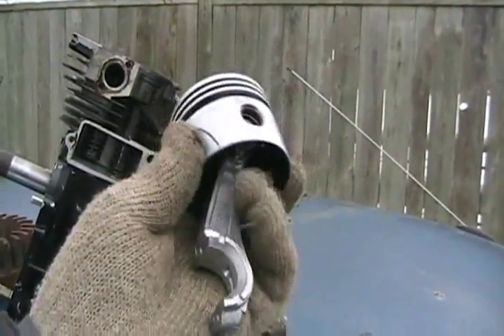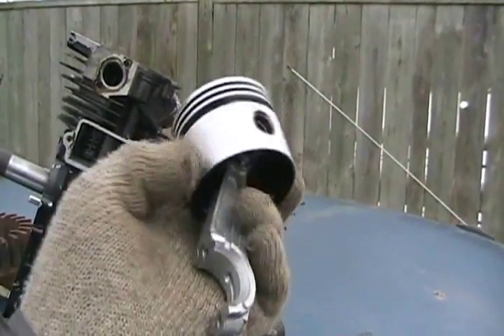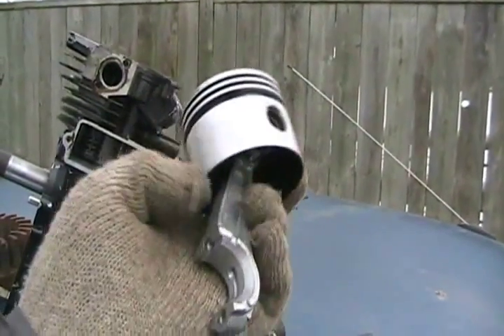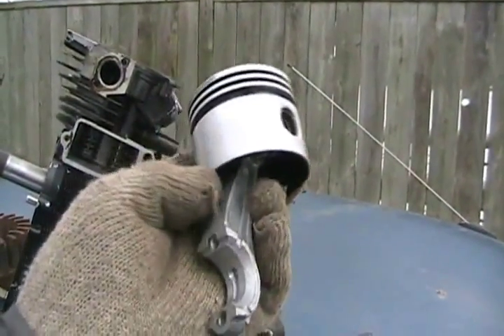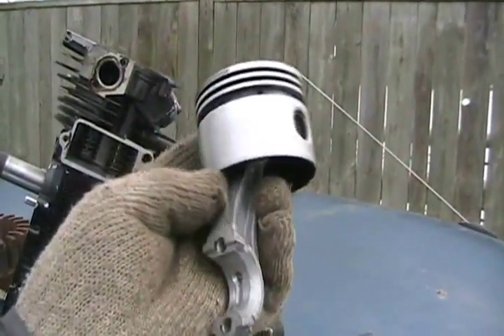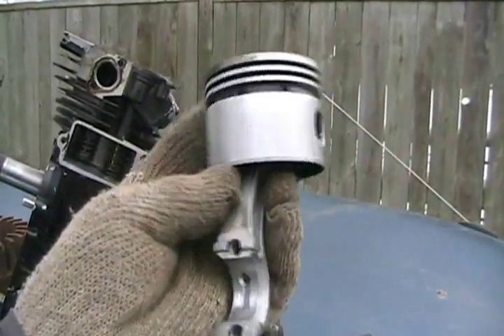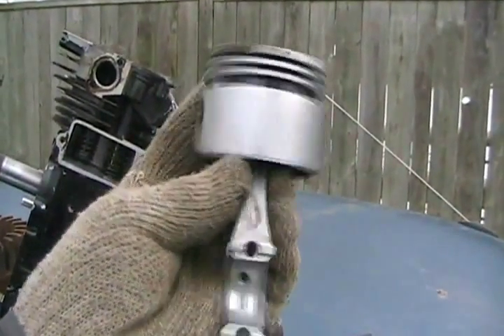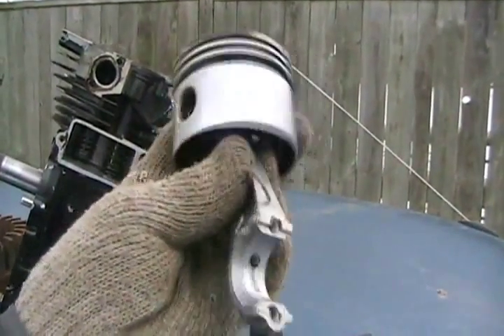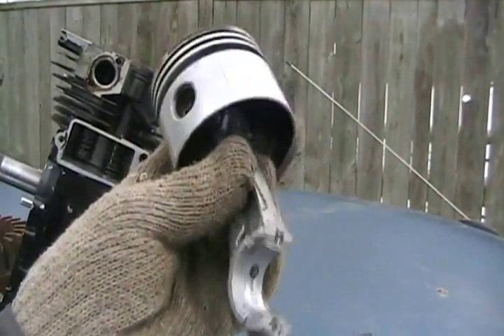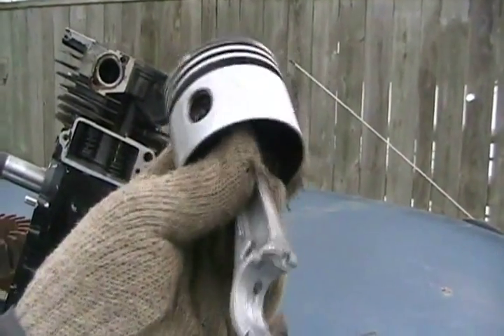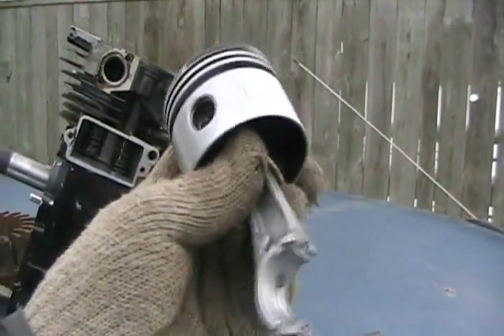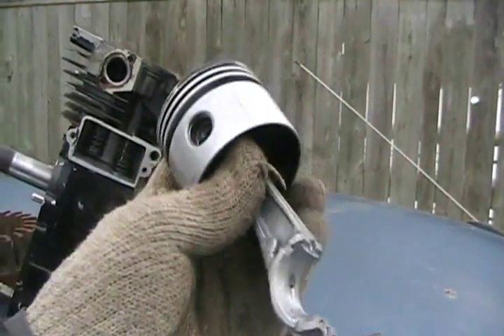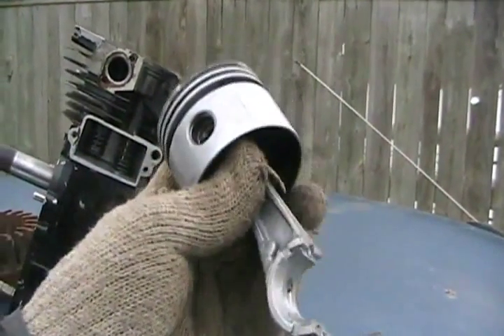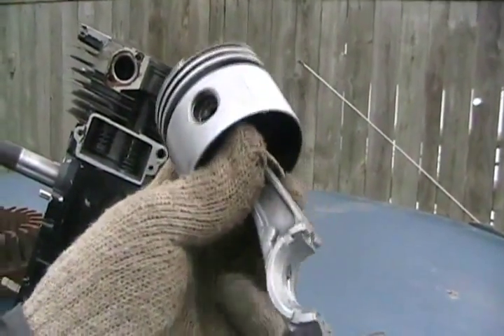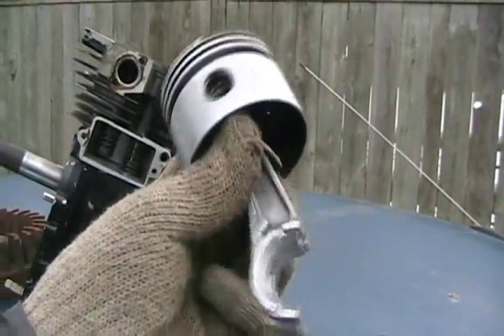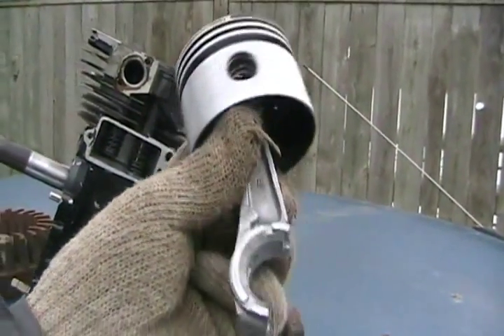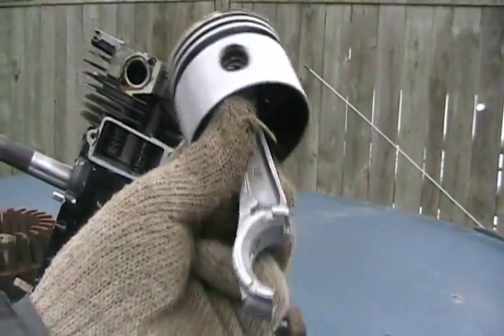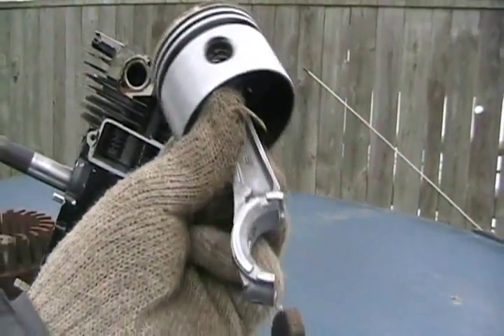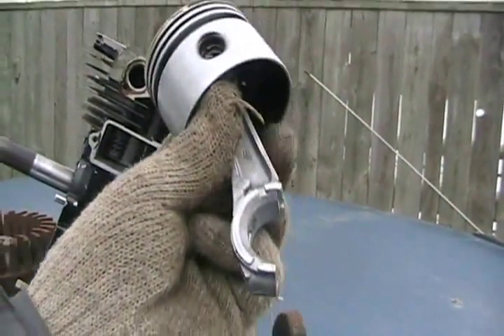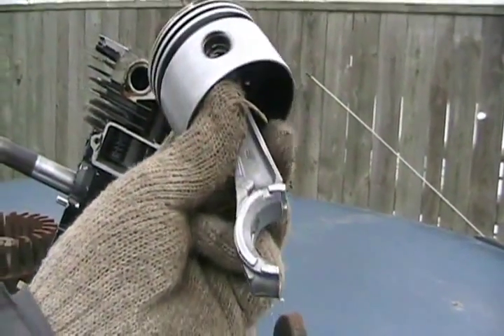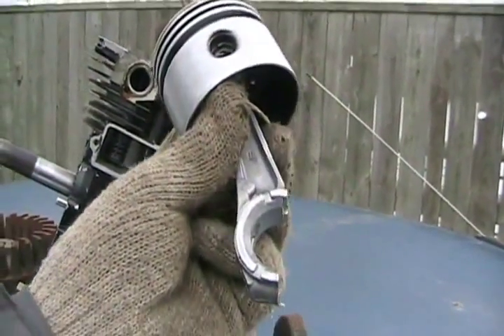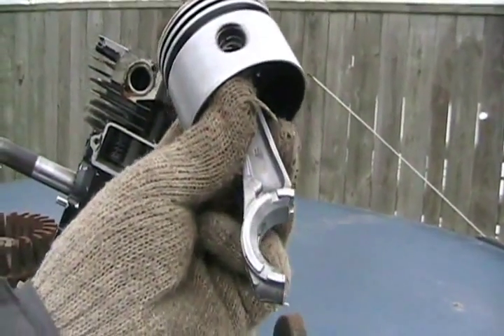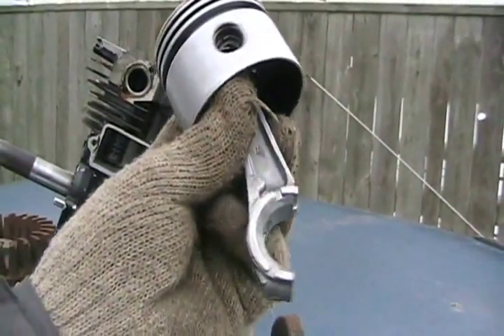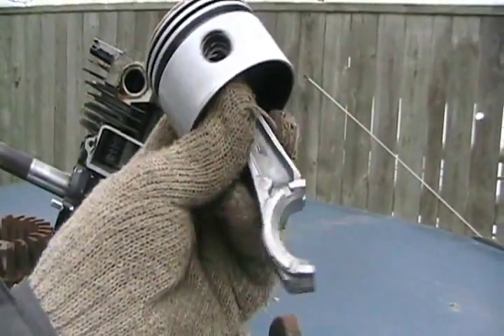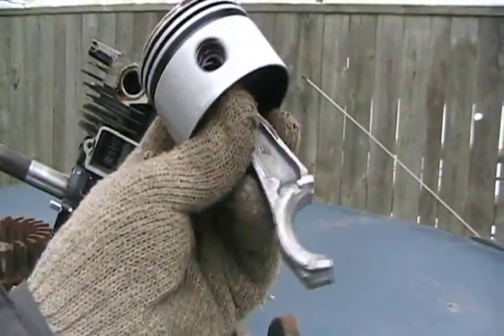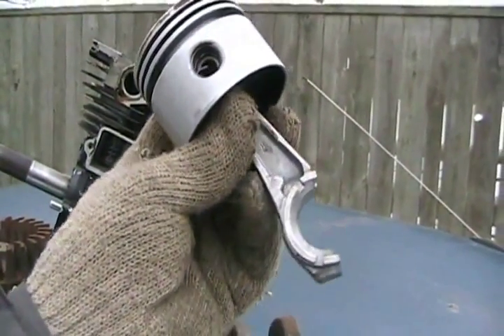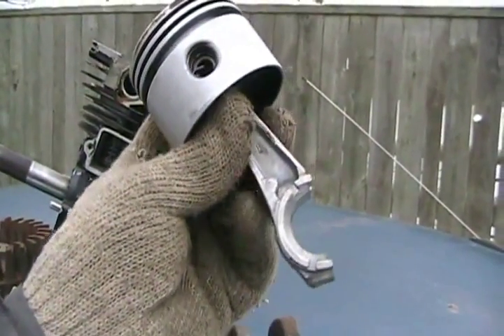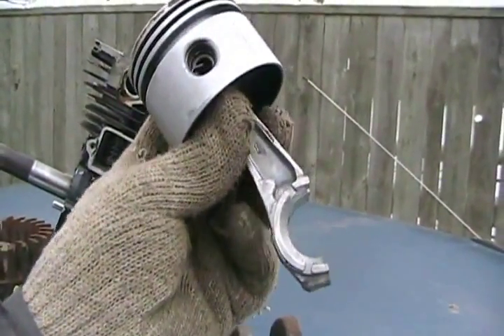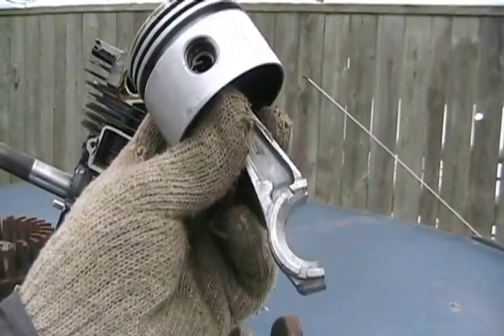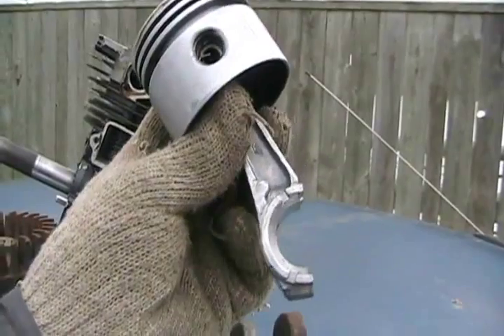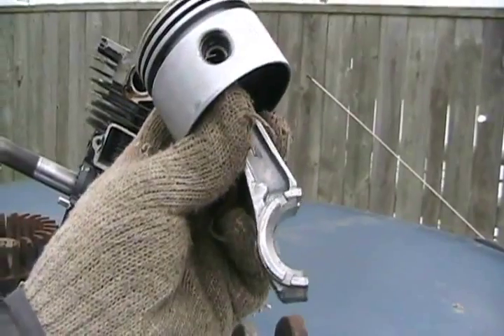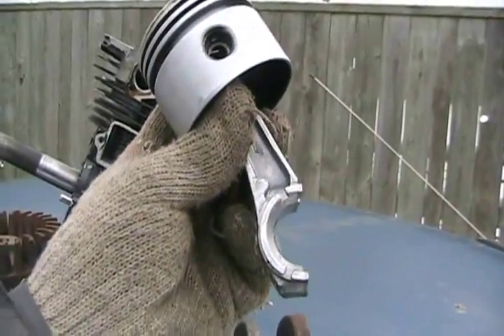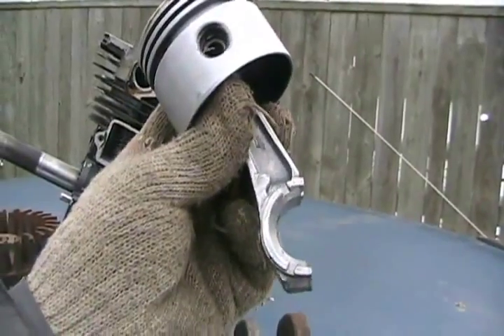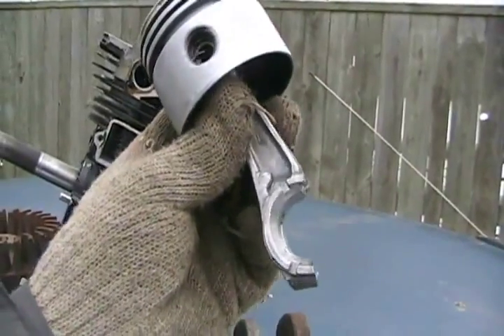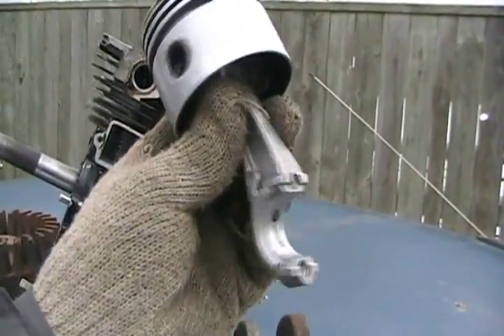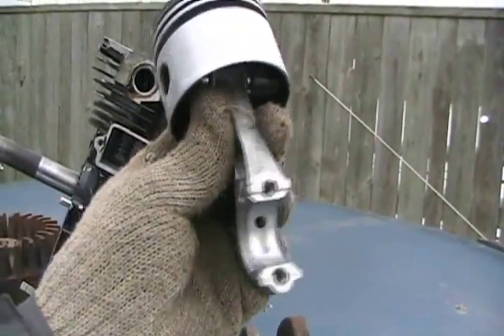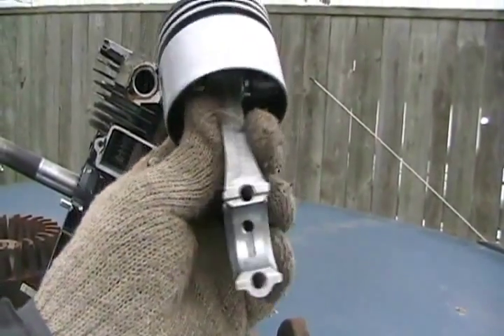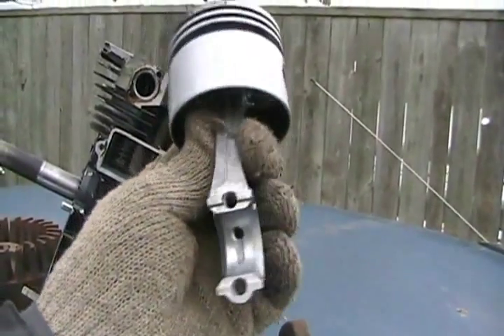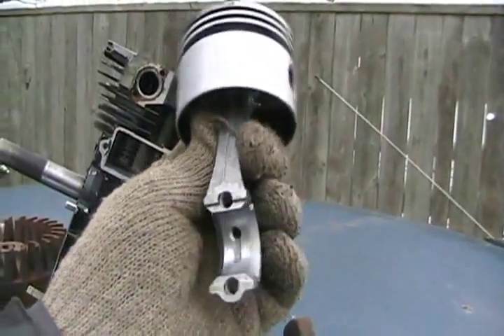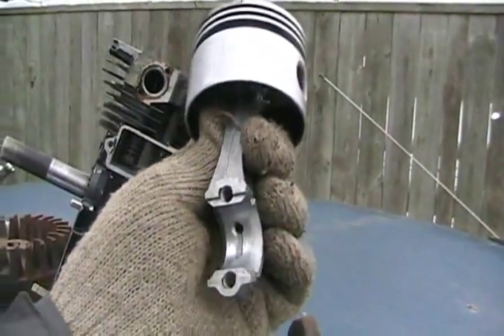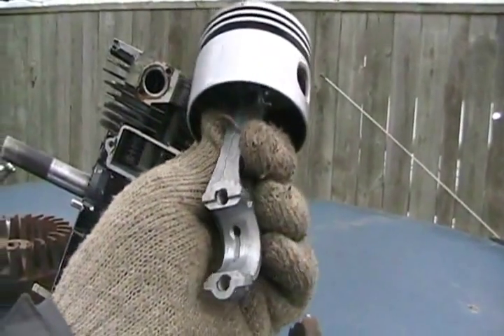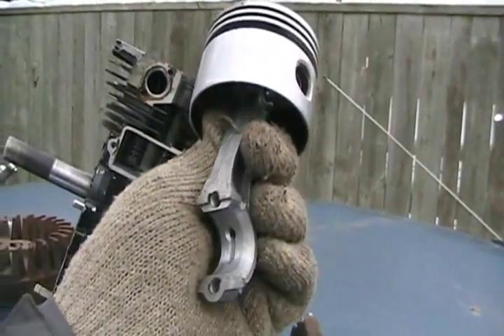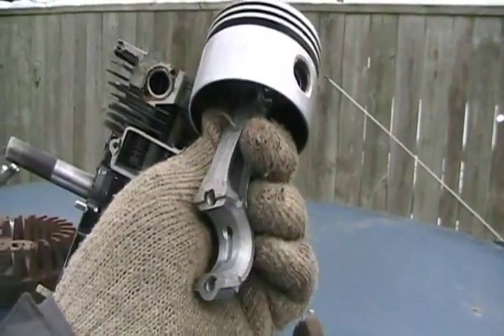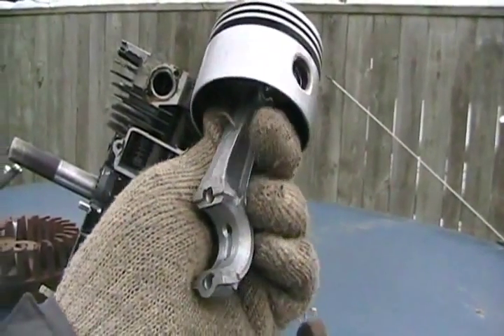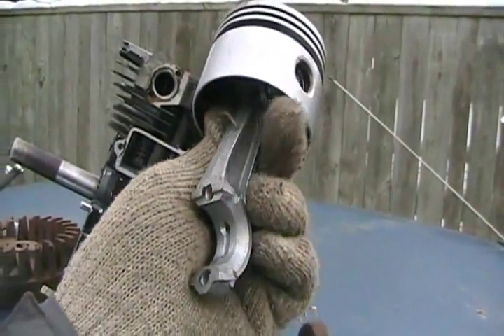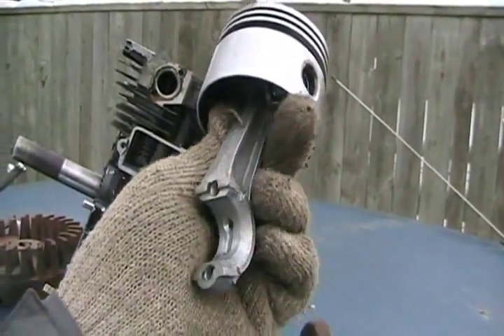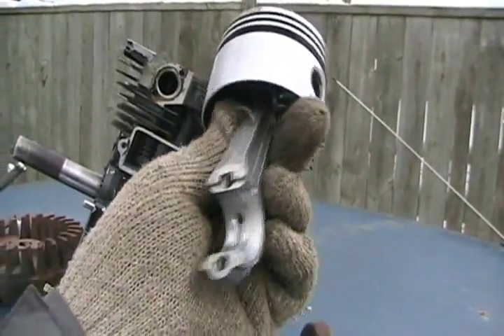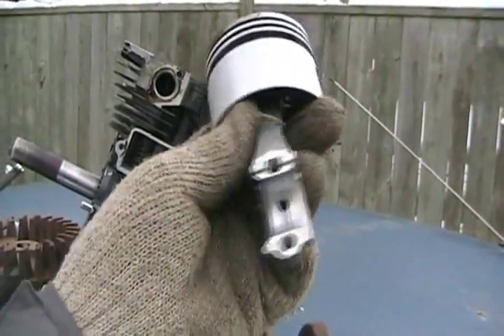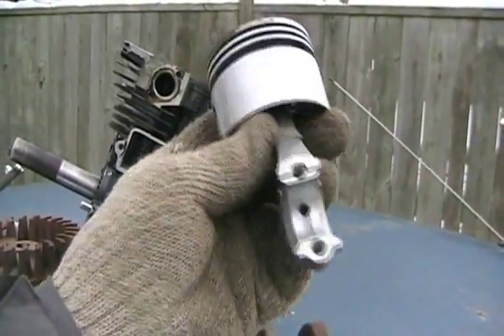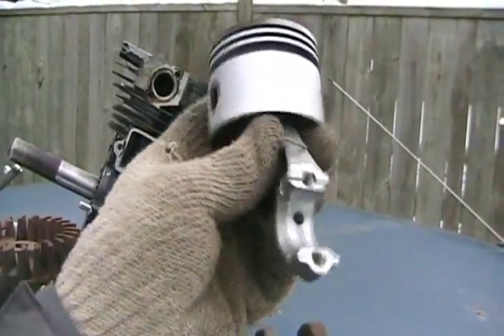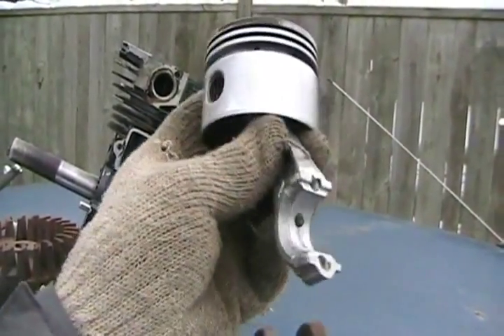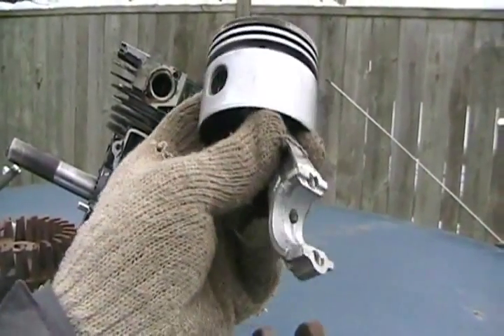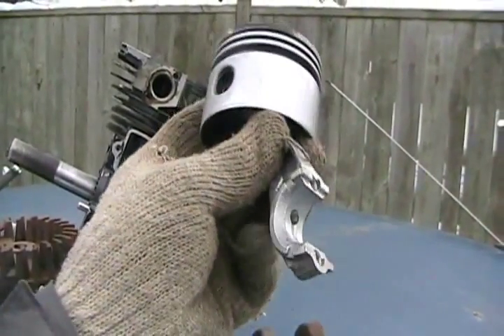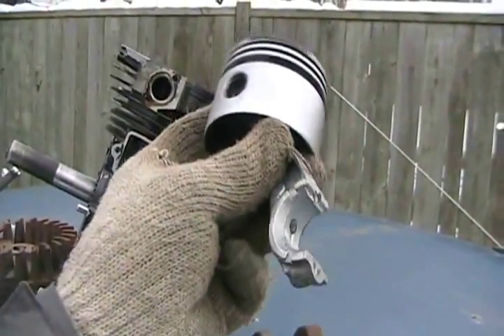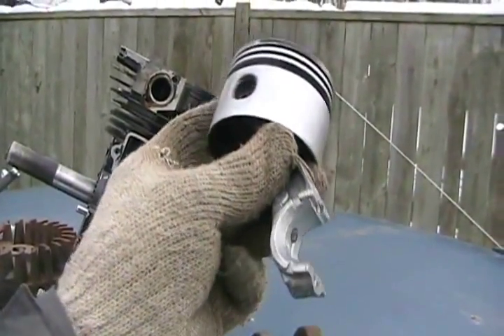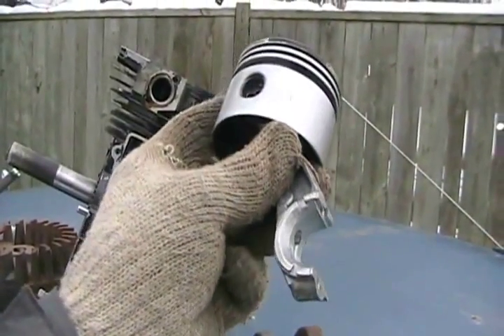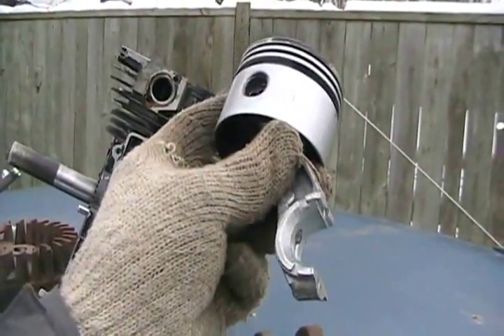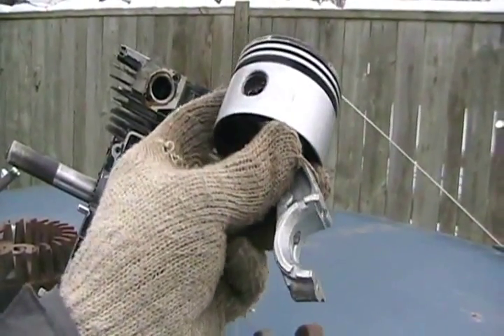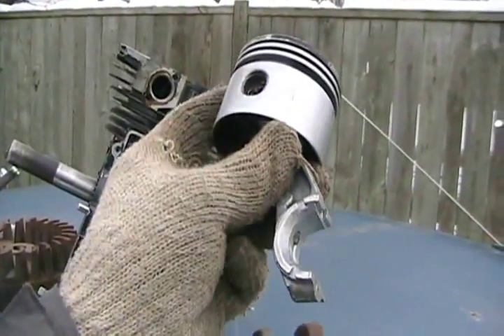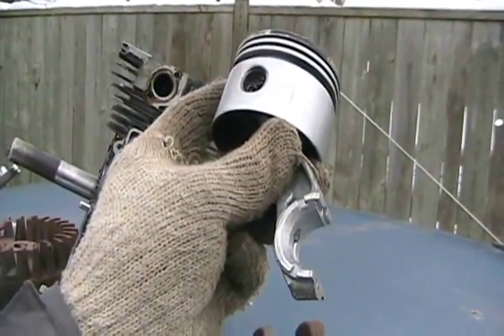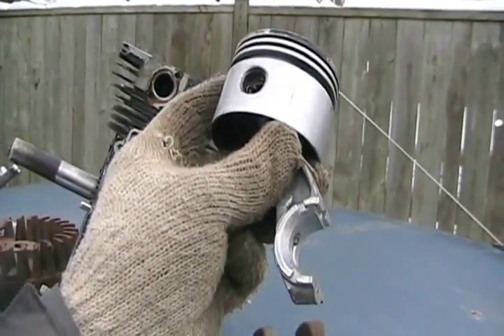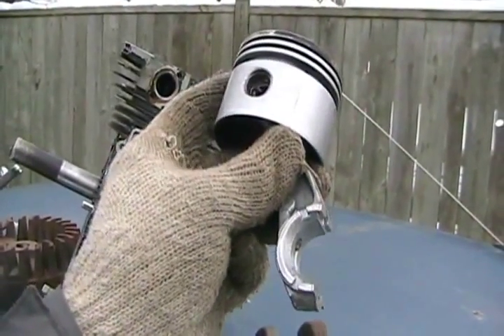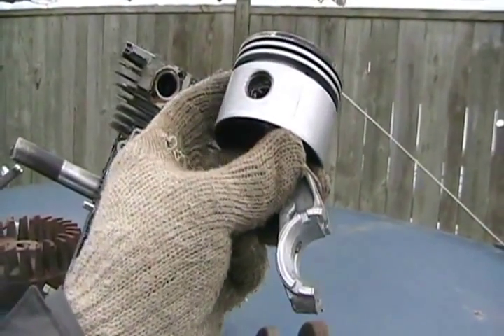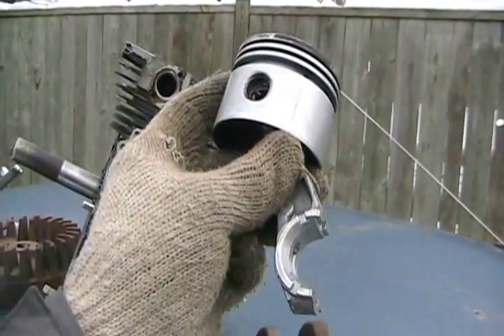You'd also have a lighter rod. The lightest, strongest rods are titanium rods. Aluminum rods are poor for performance engines — they'll just break right away.